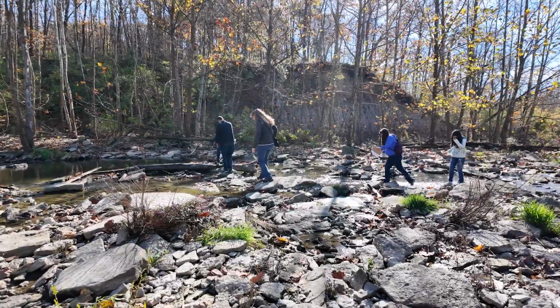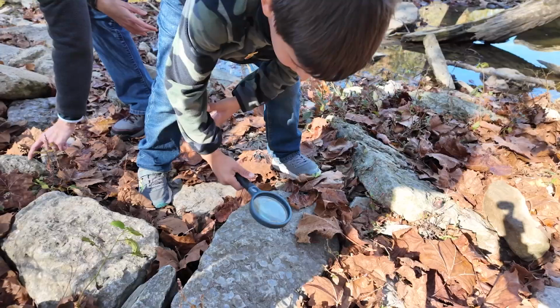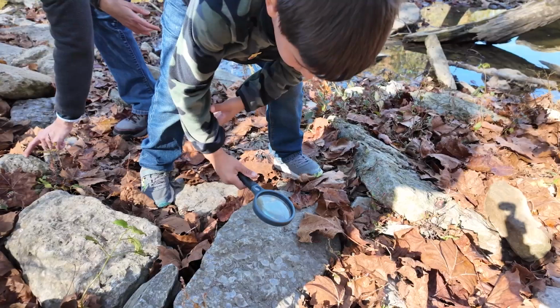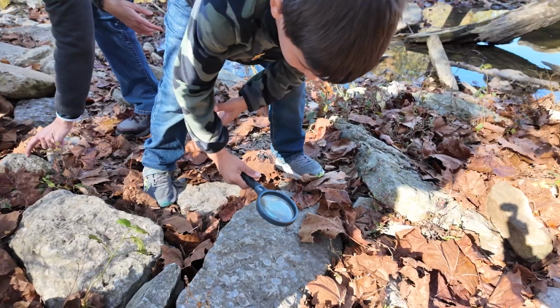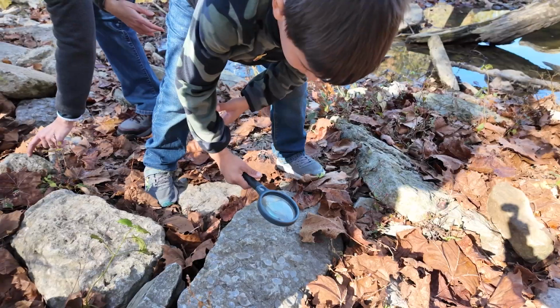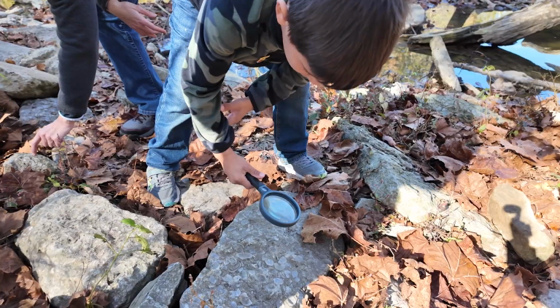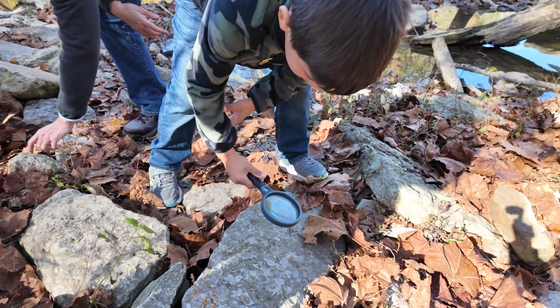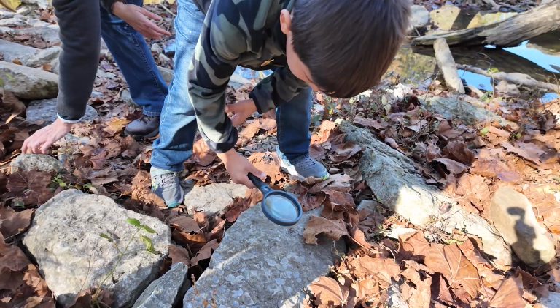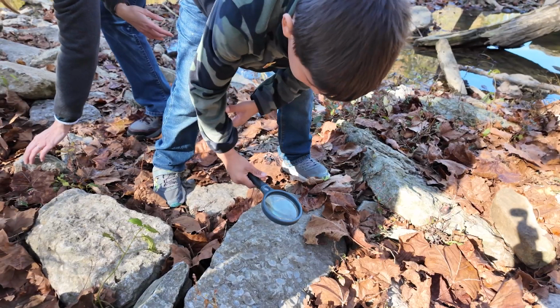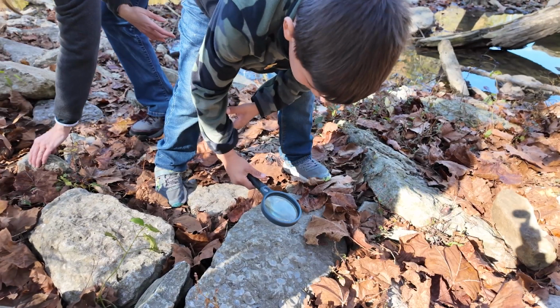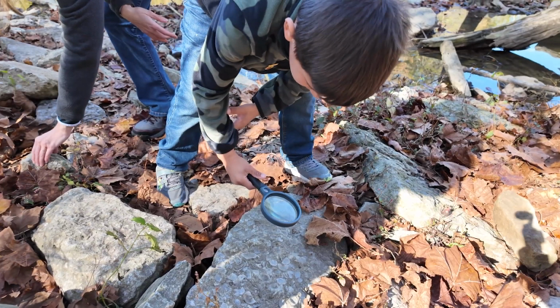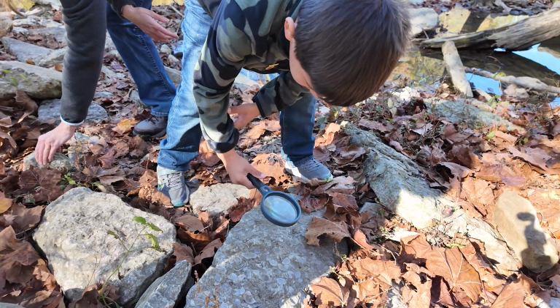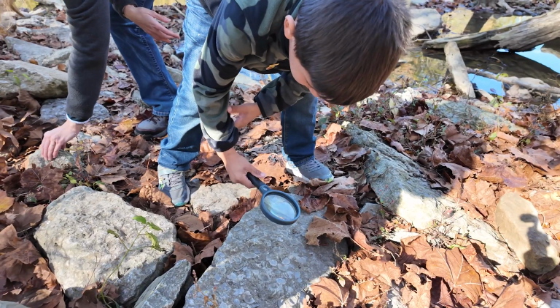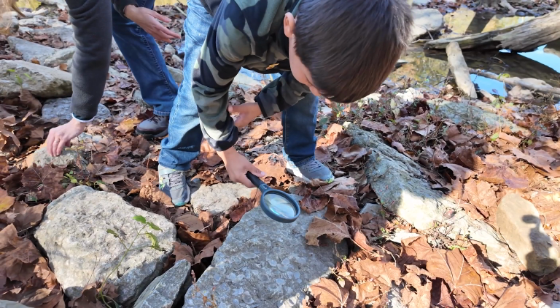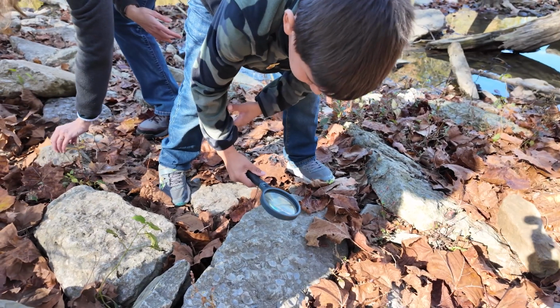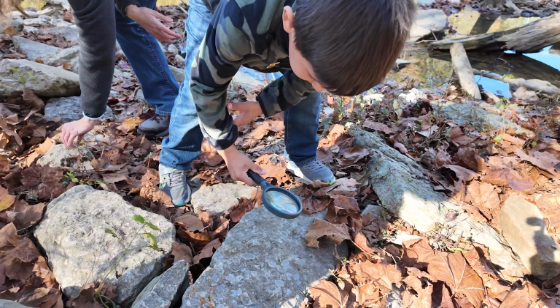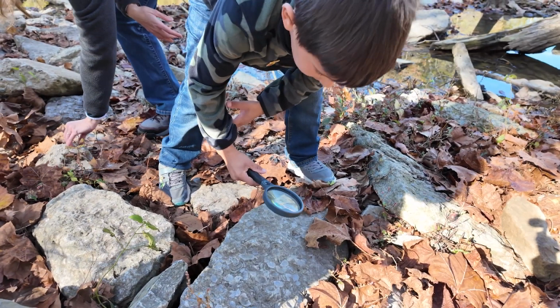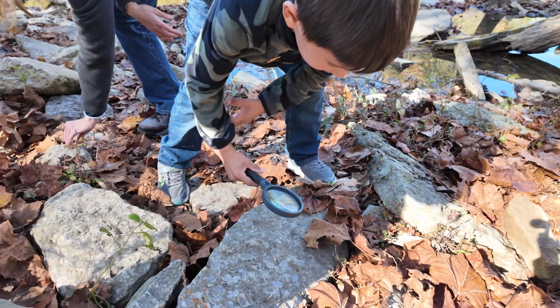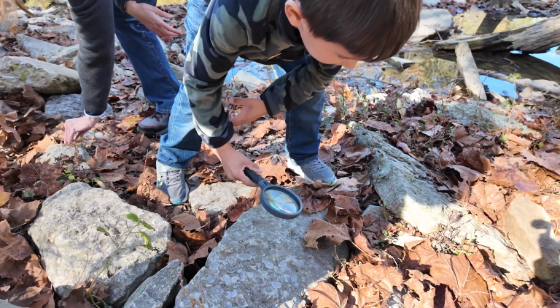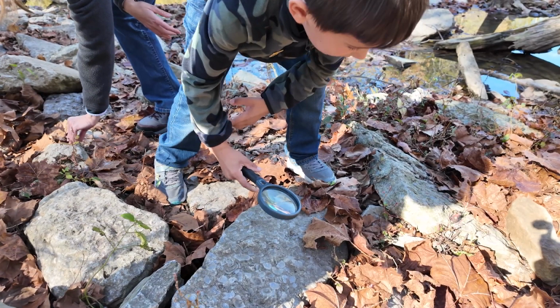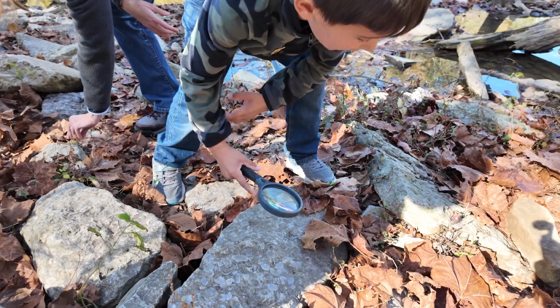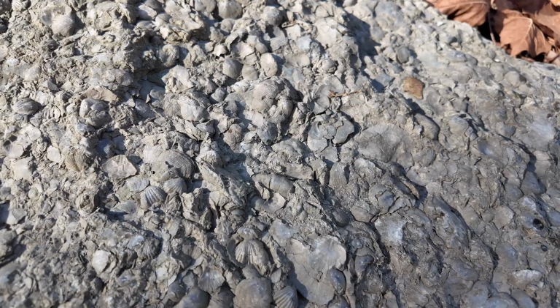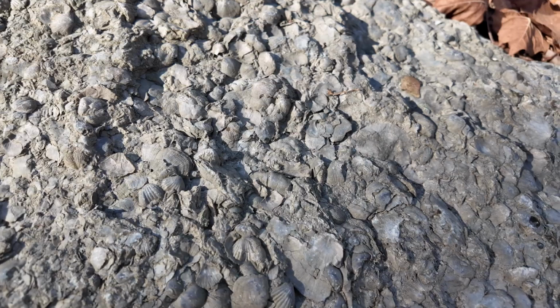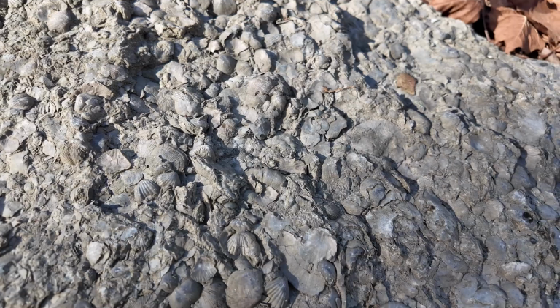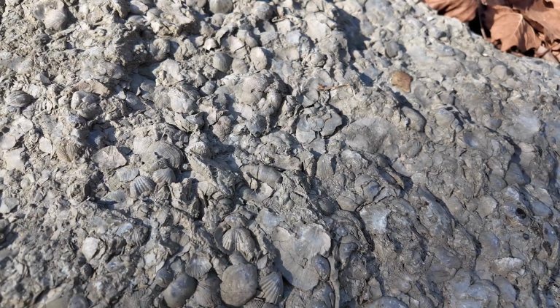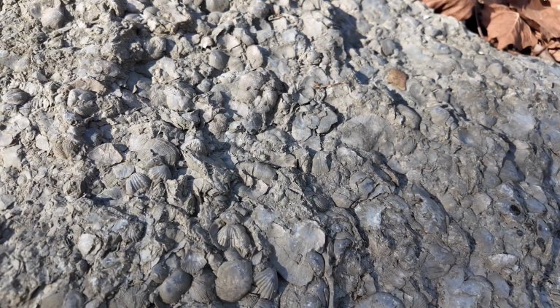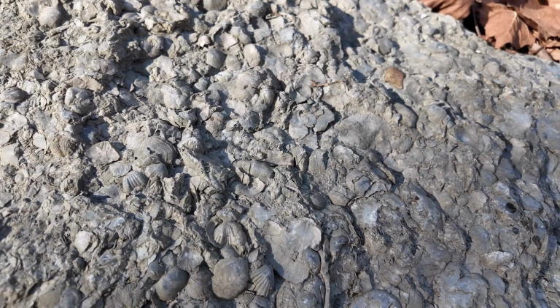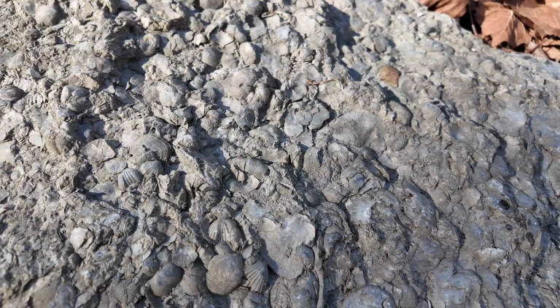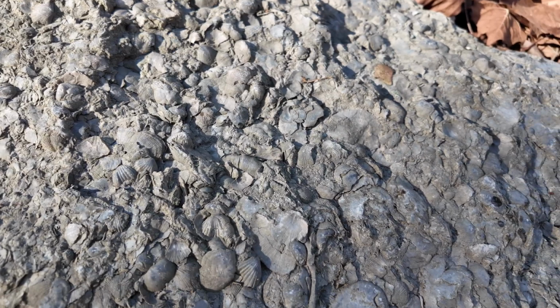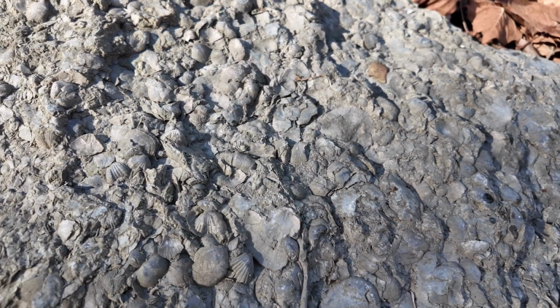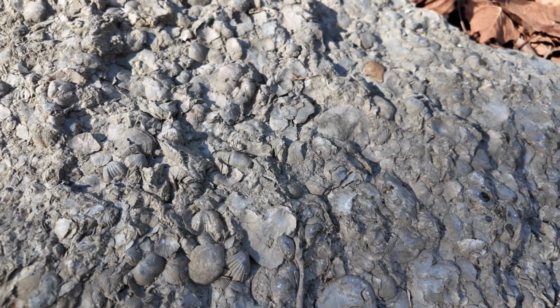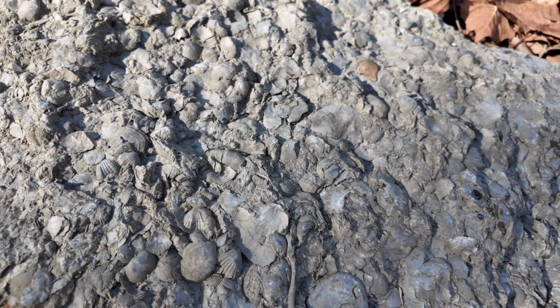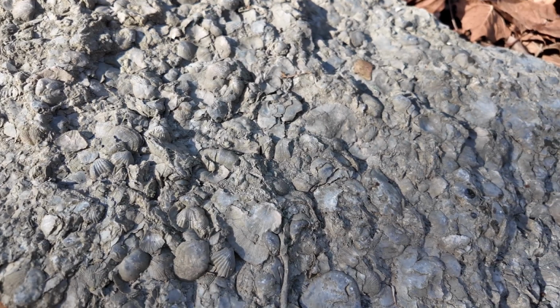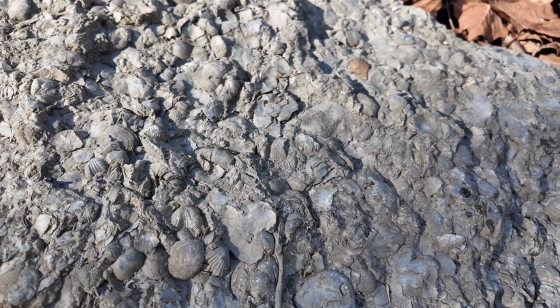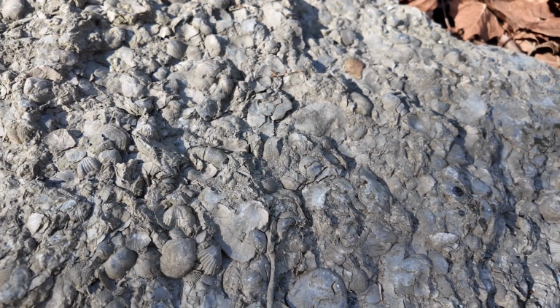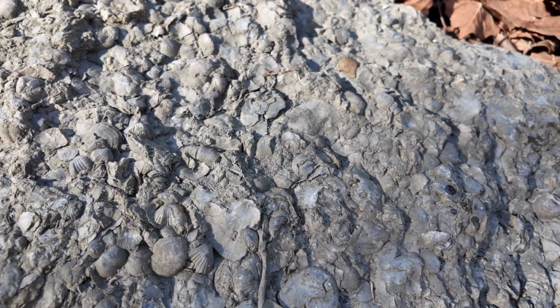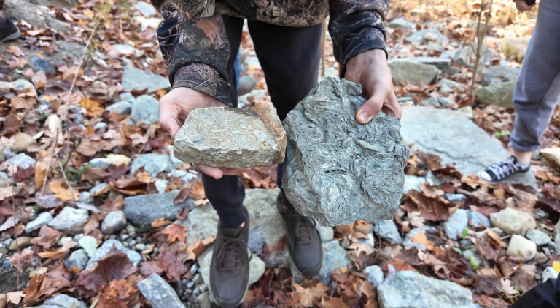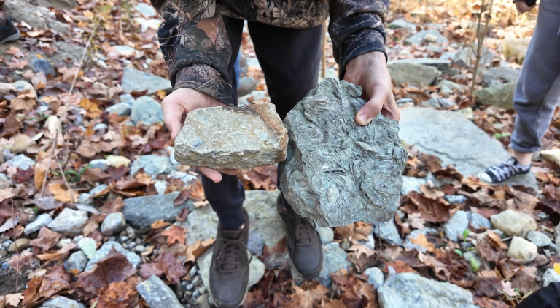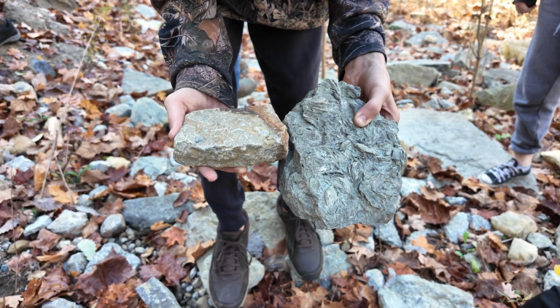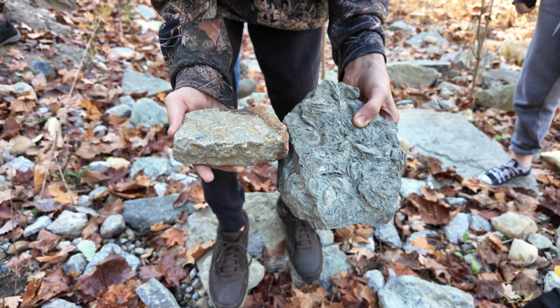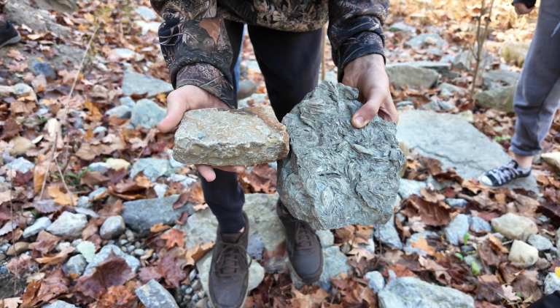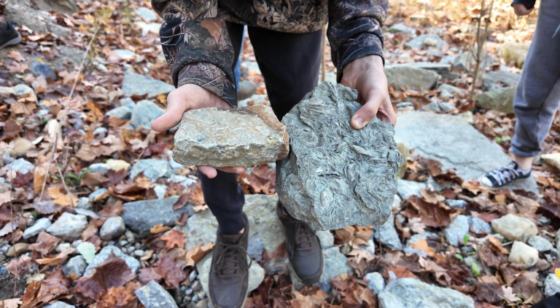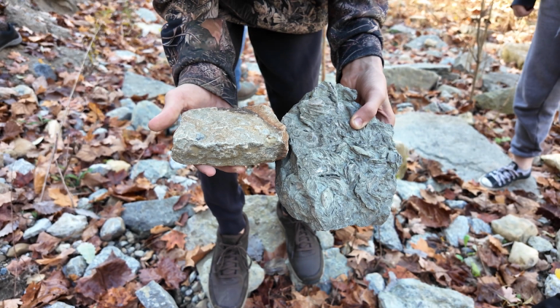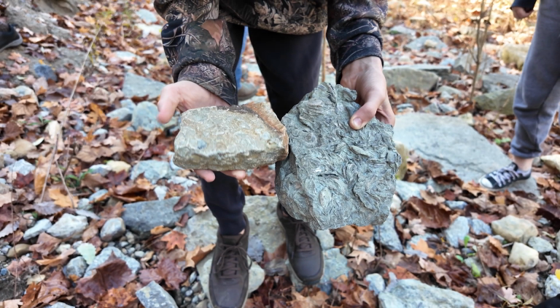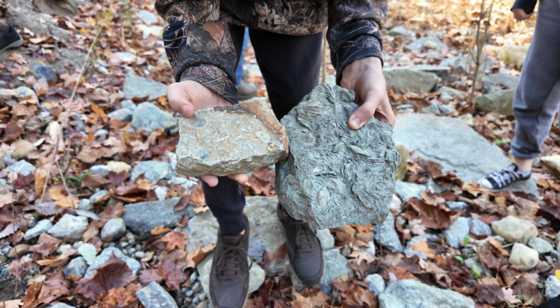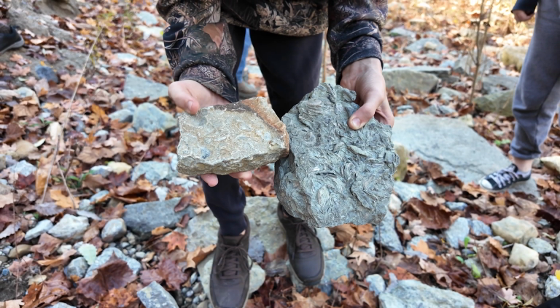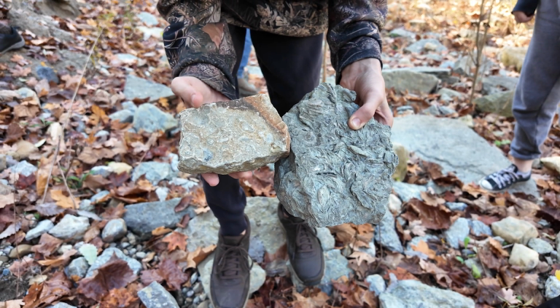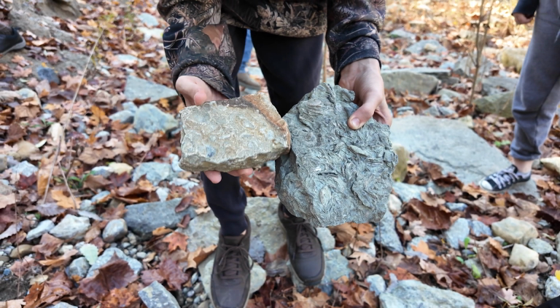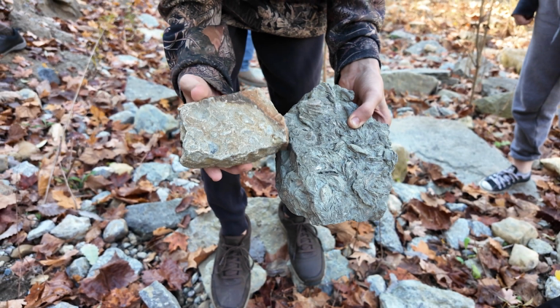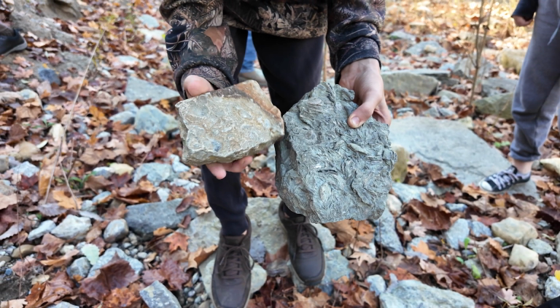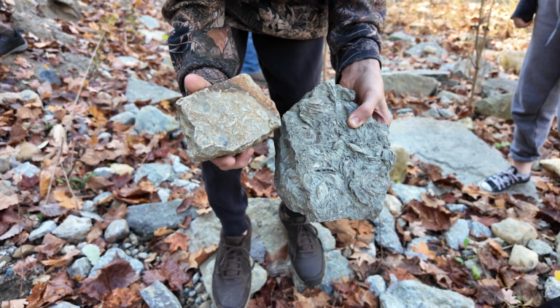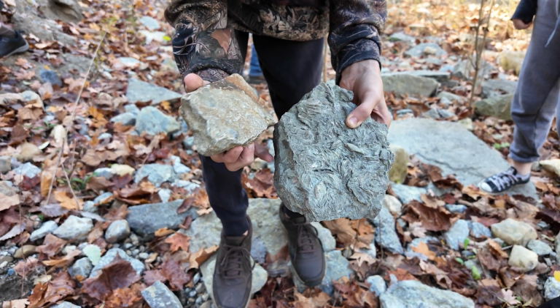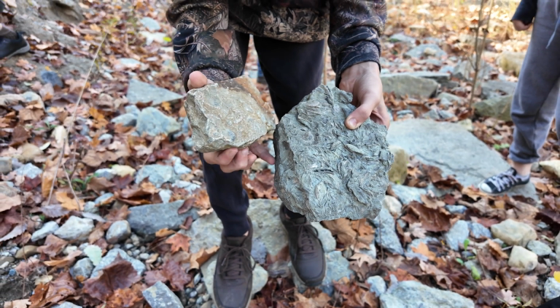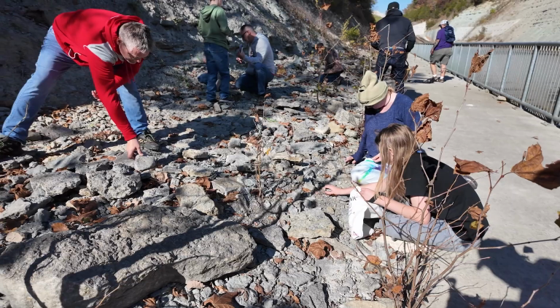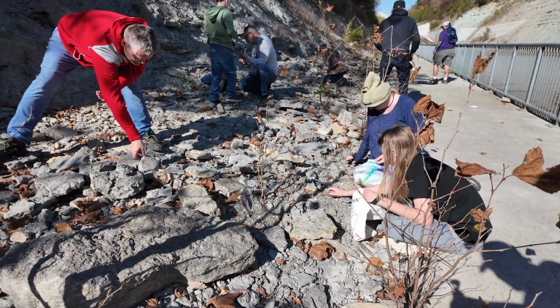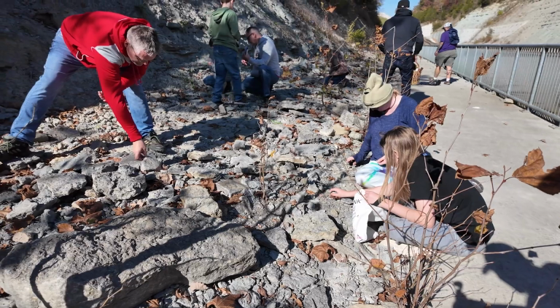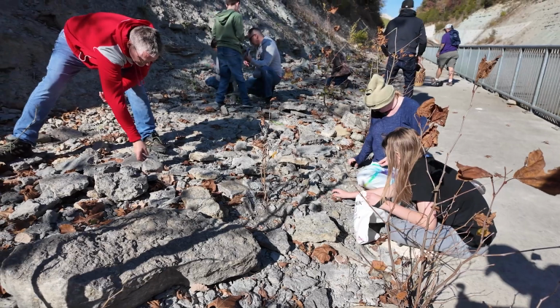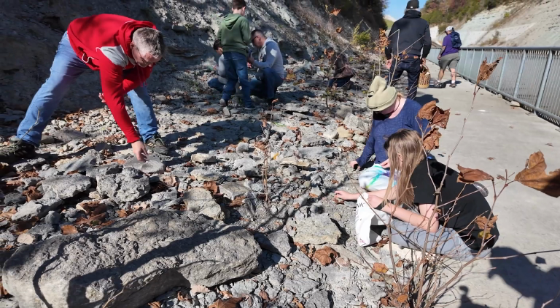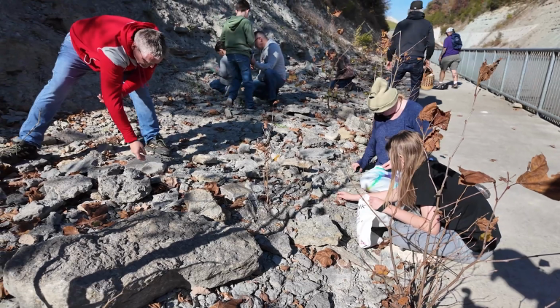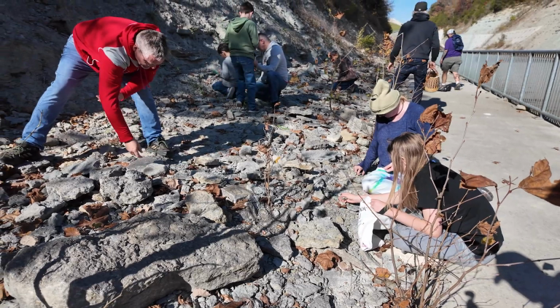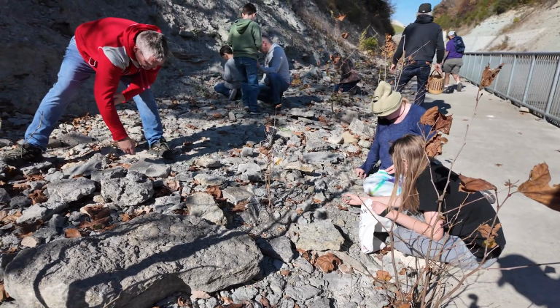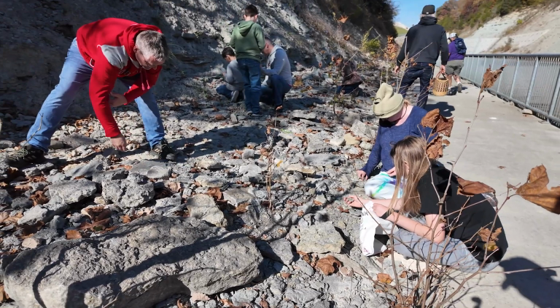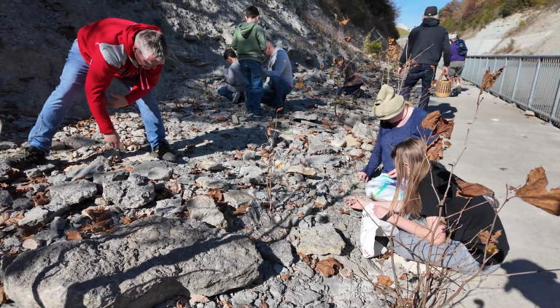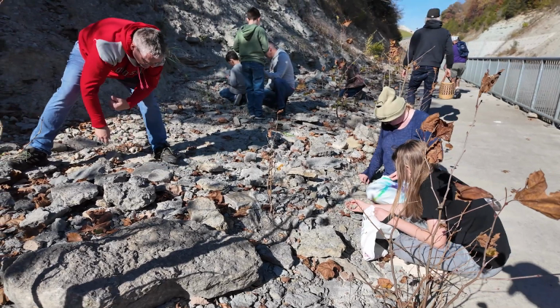You can actually find trilobites — they're extinct. Here we found a lot of brachiopods and bryozoans. It's a great fossil site.